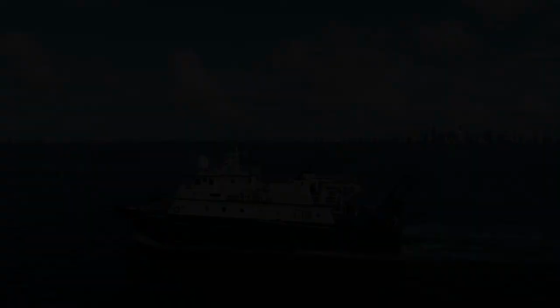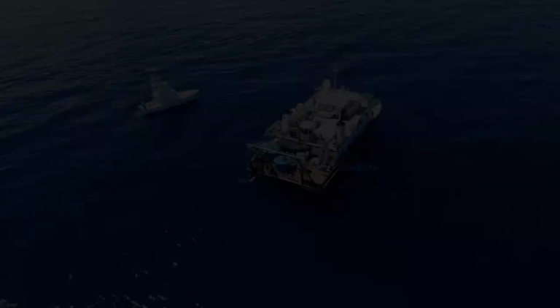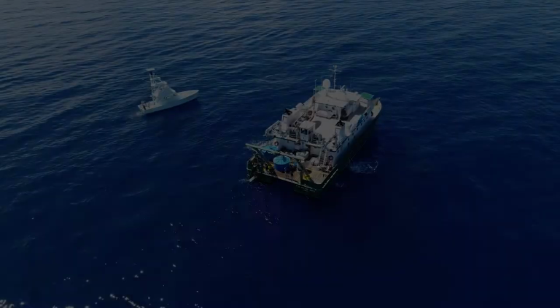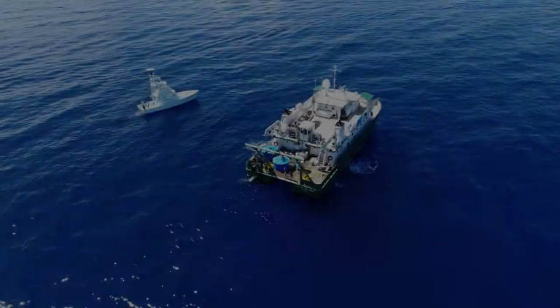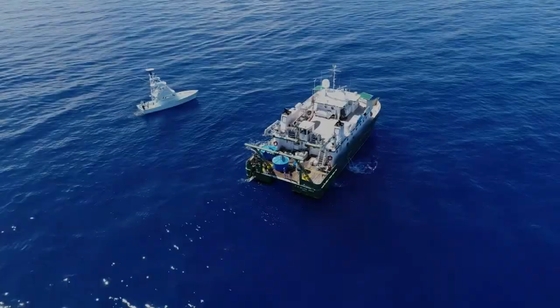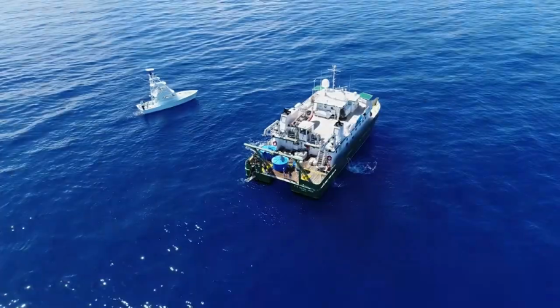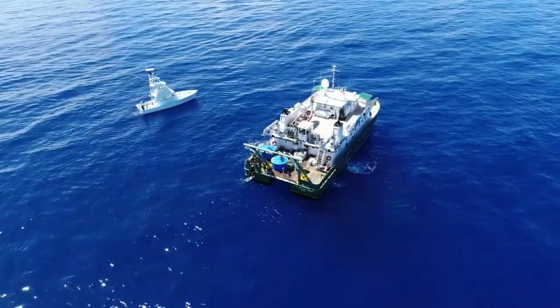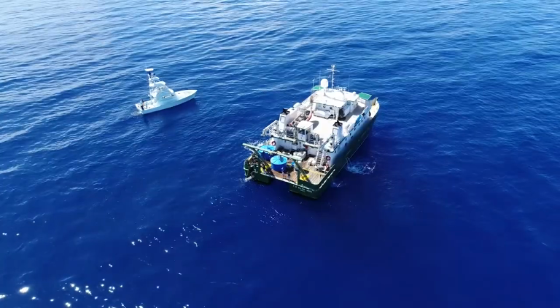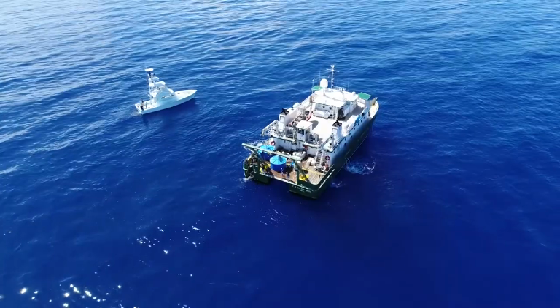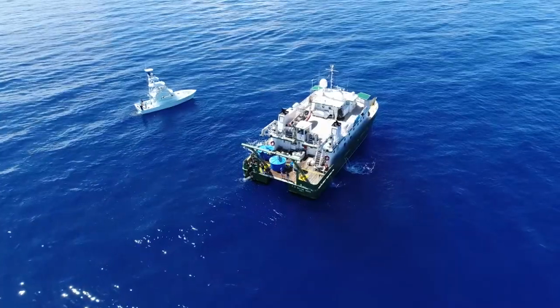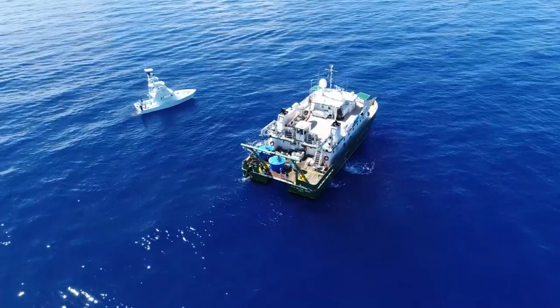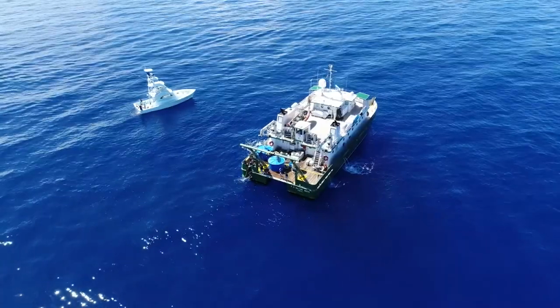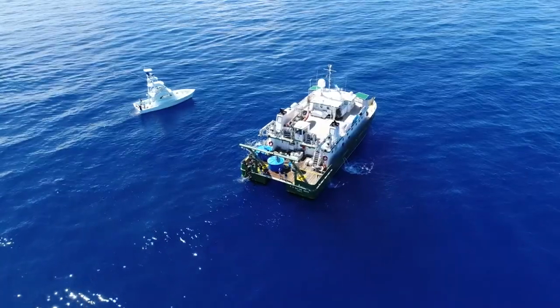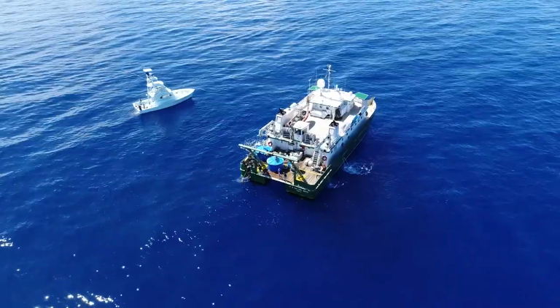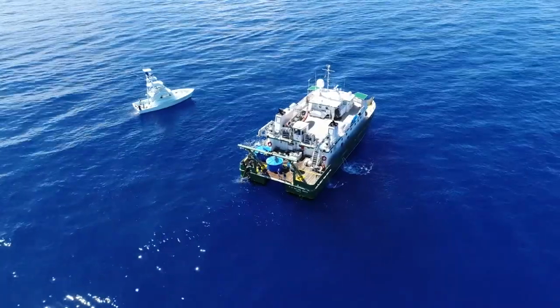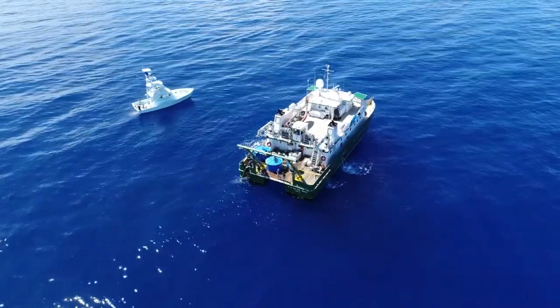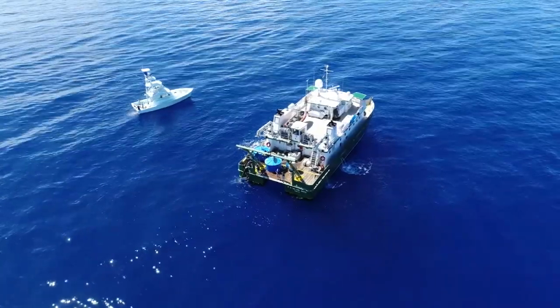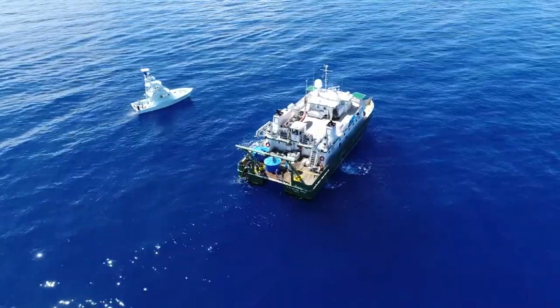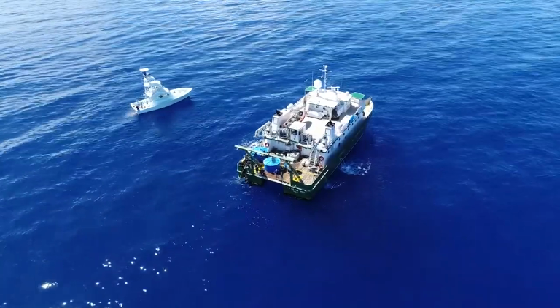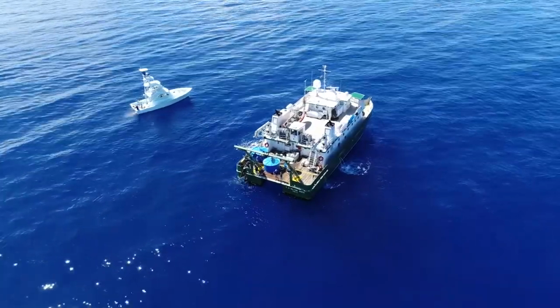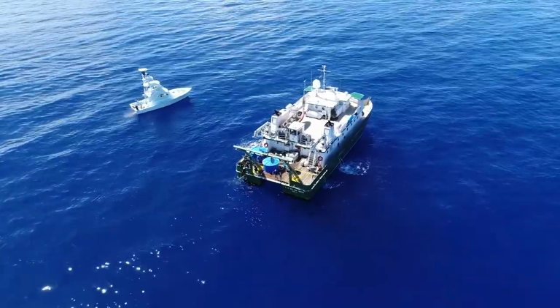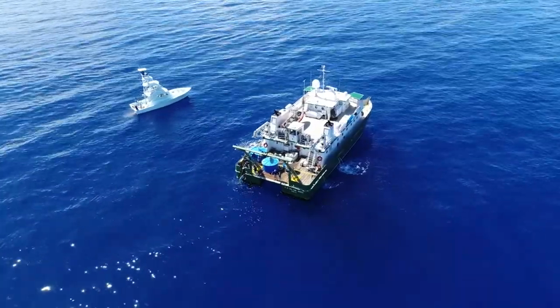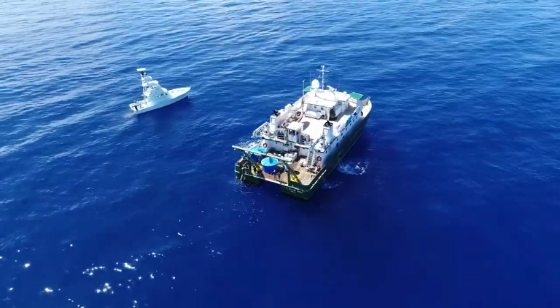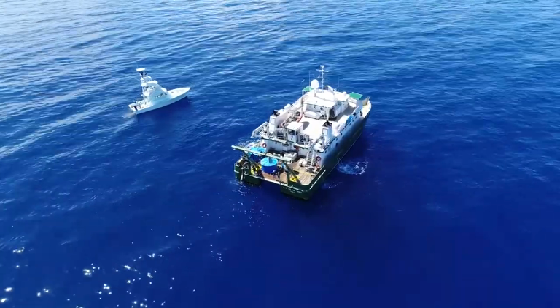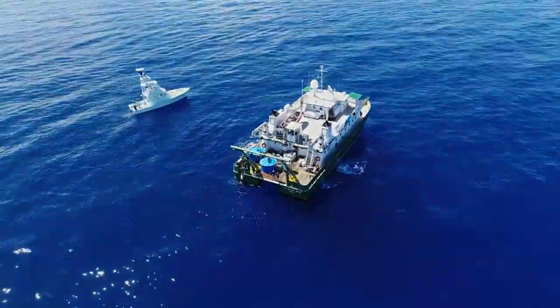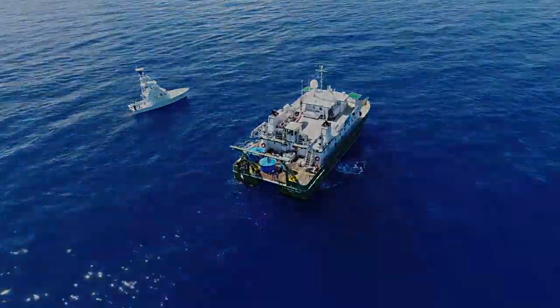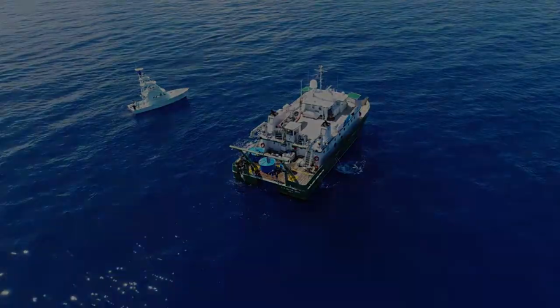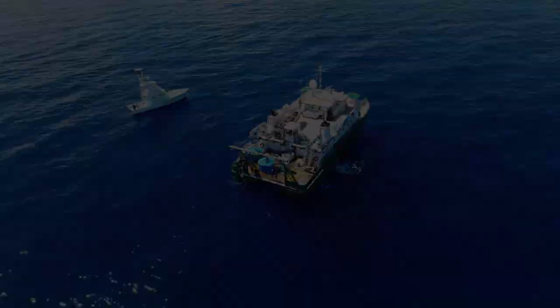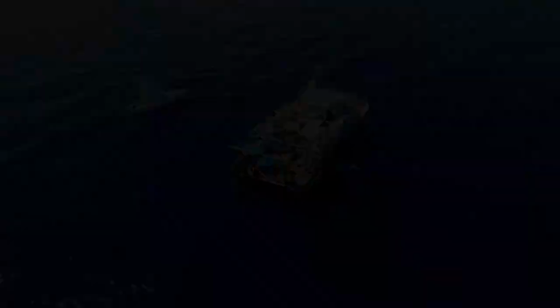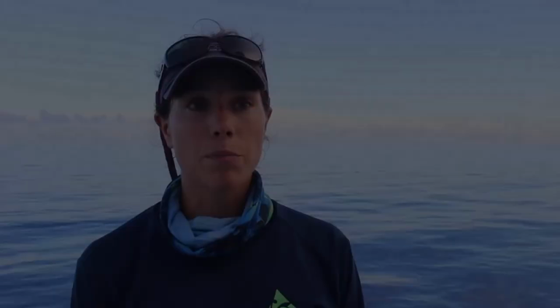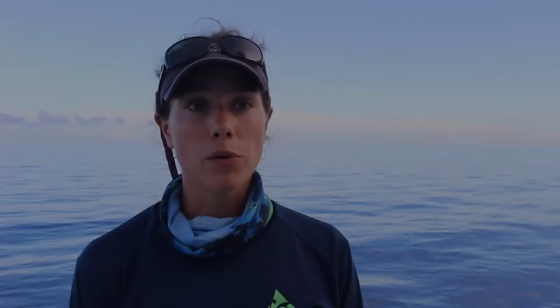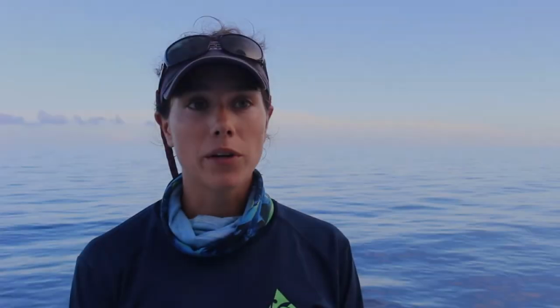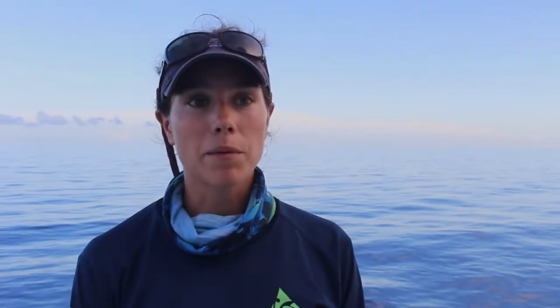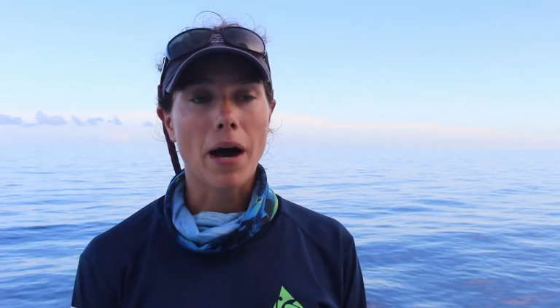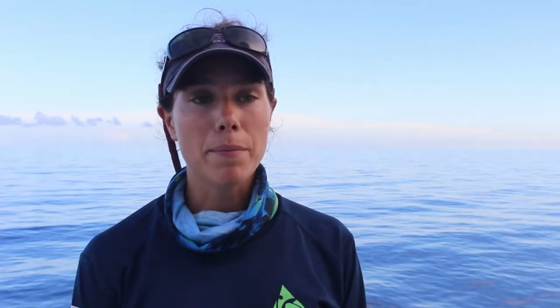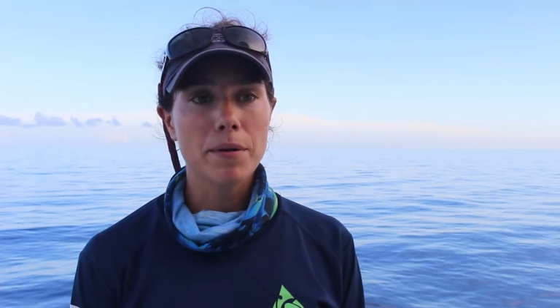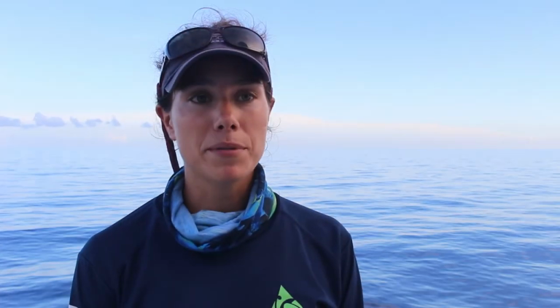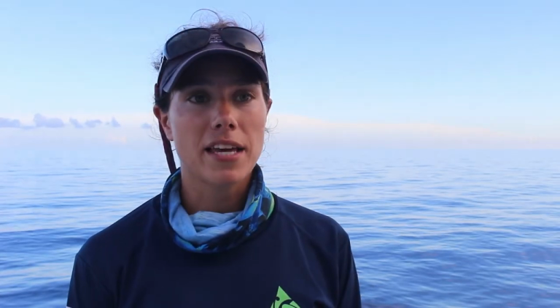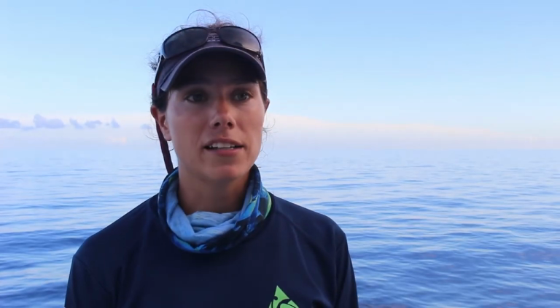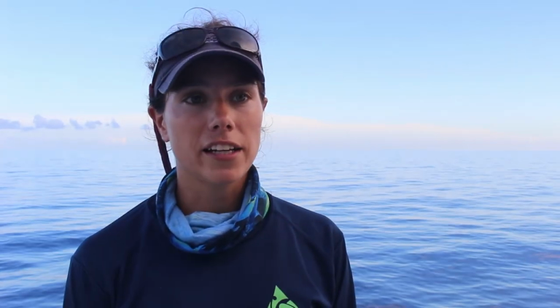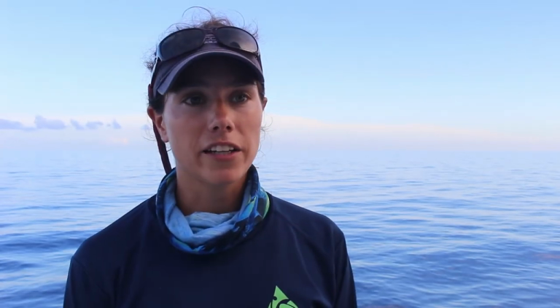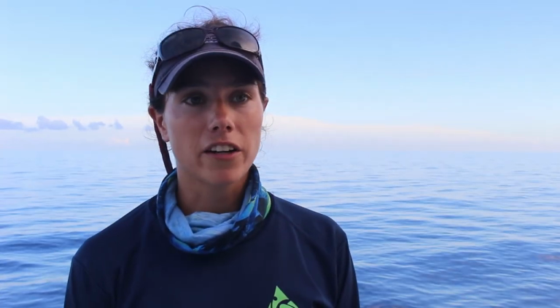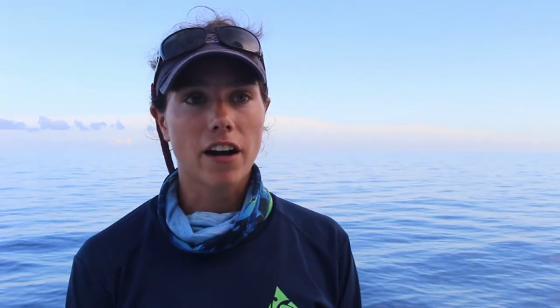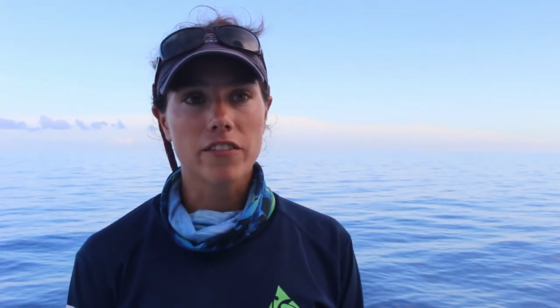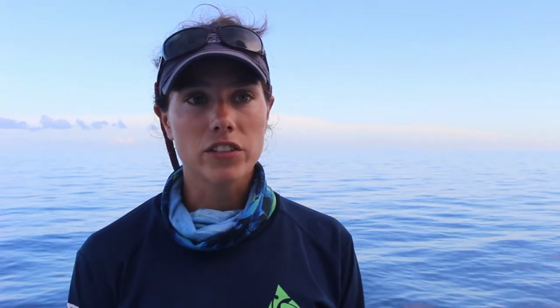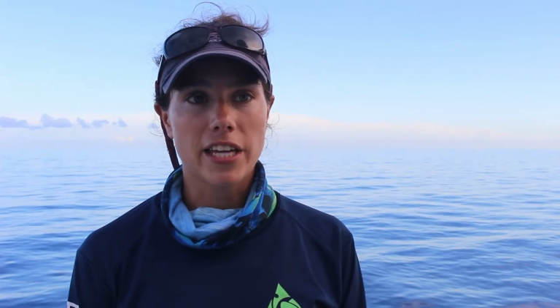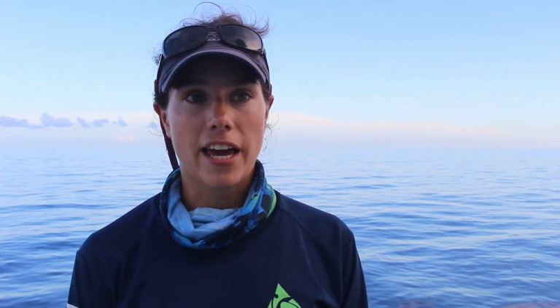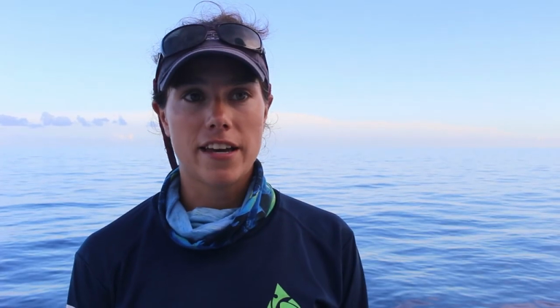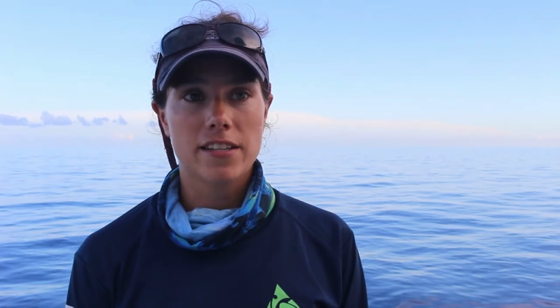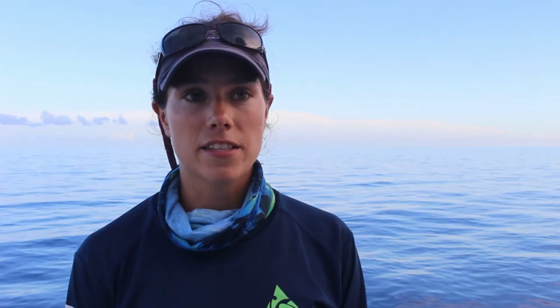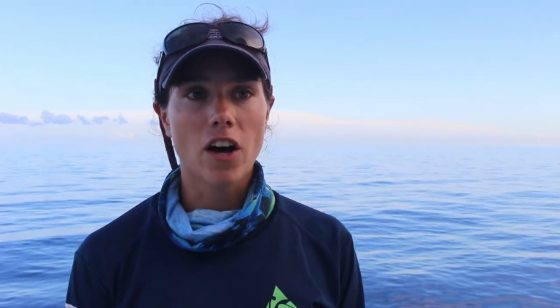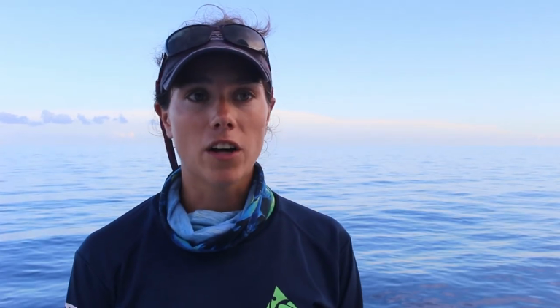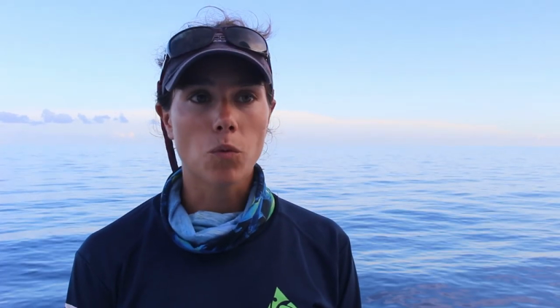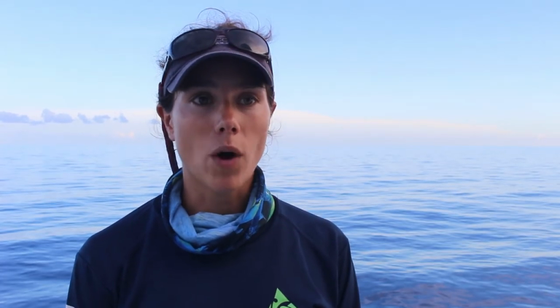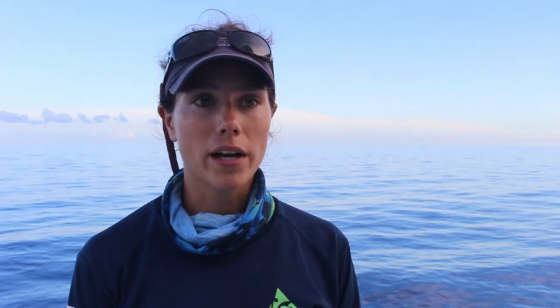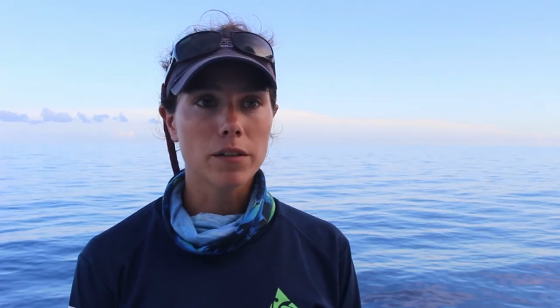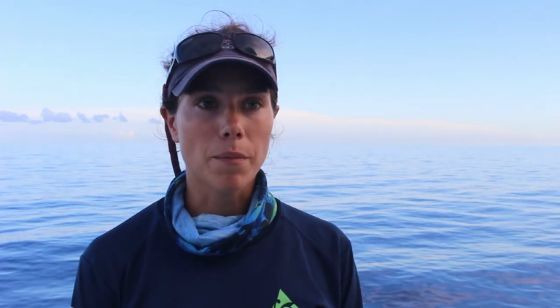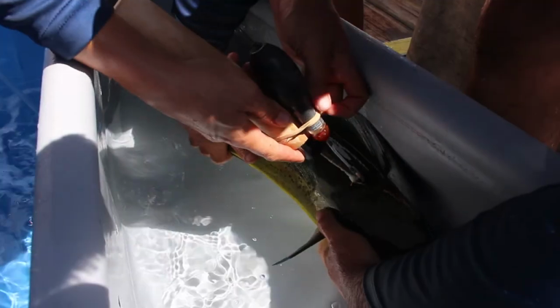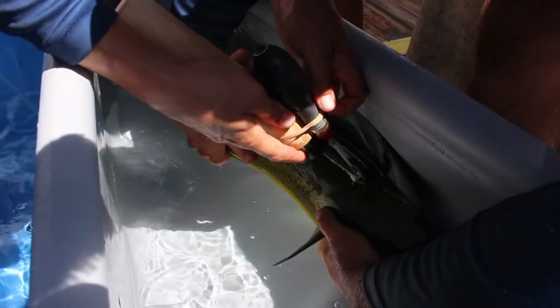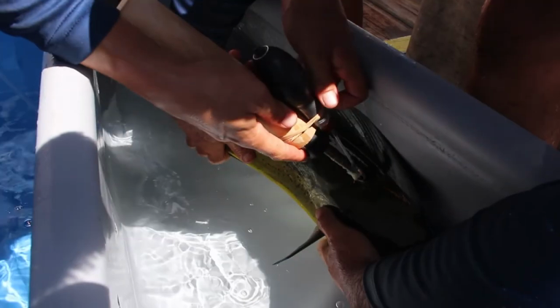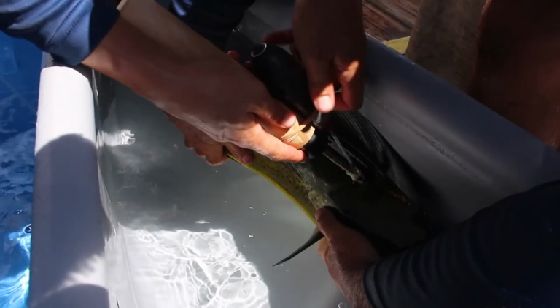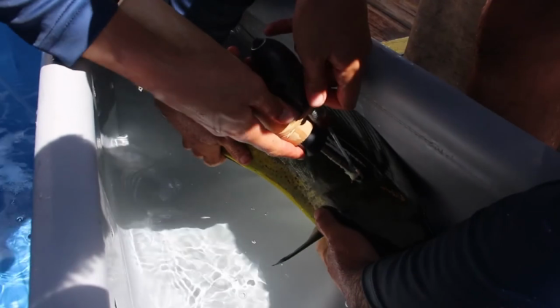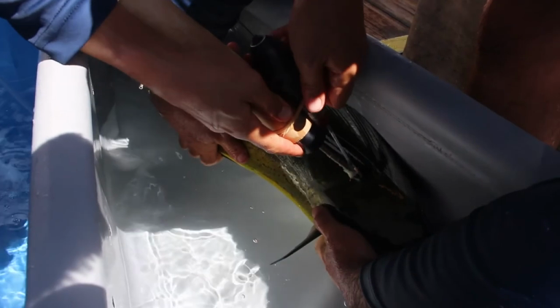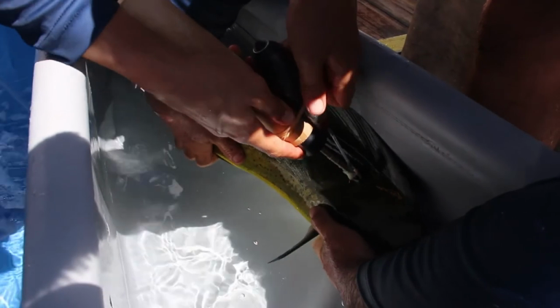We're out here on the RV Walton Smith, deploying pop-up satellite archival tags on wild Mahi Mahi.